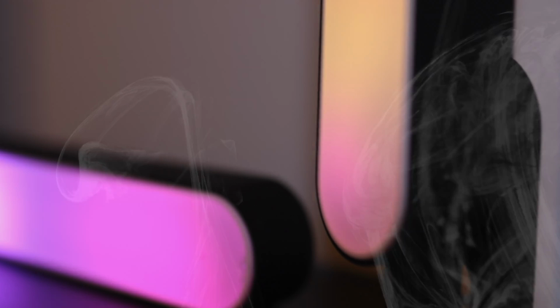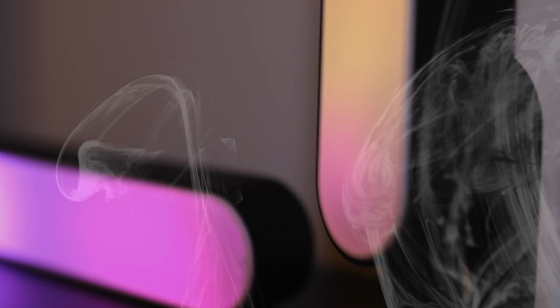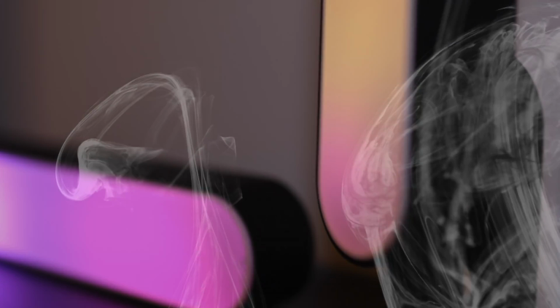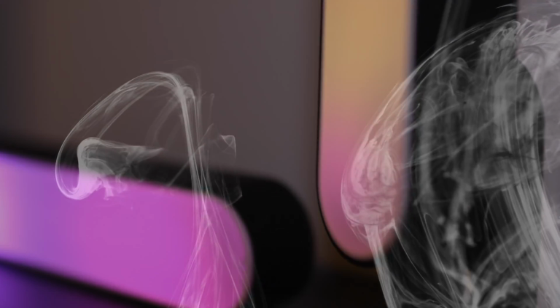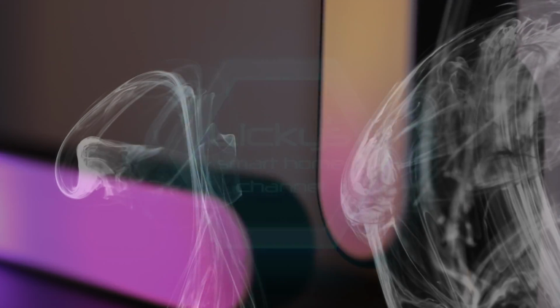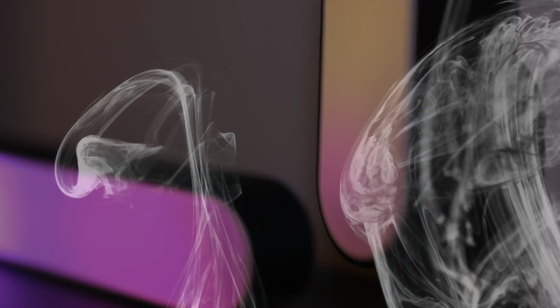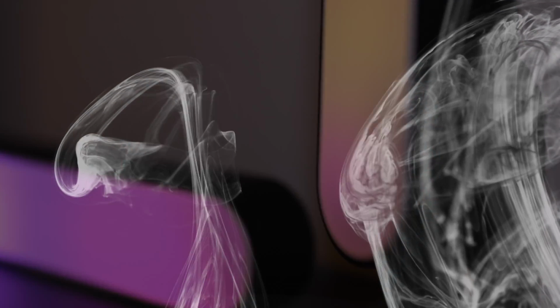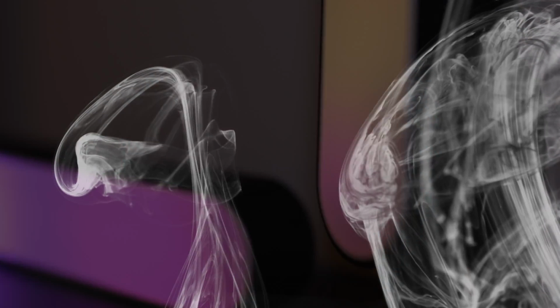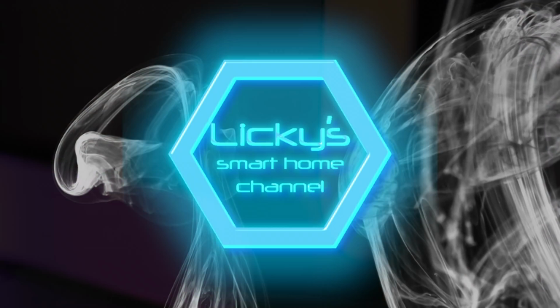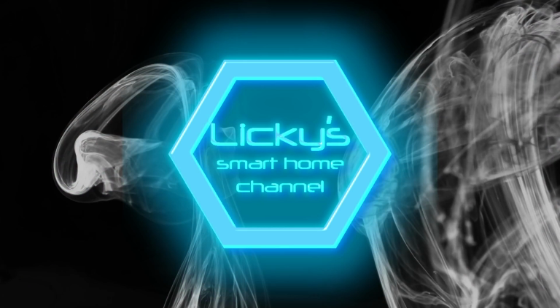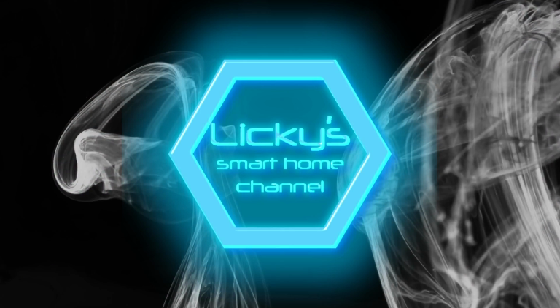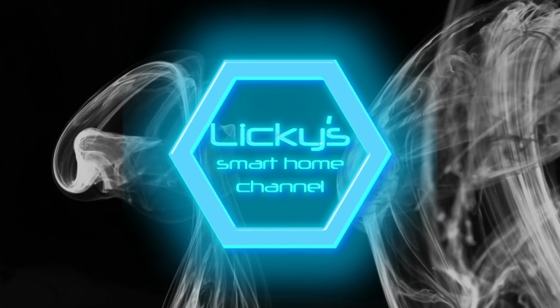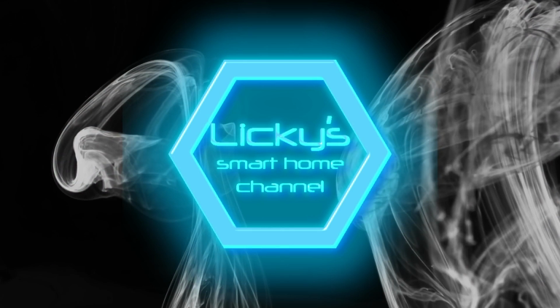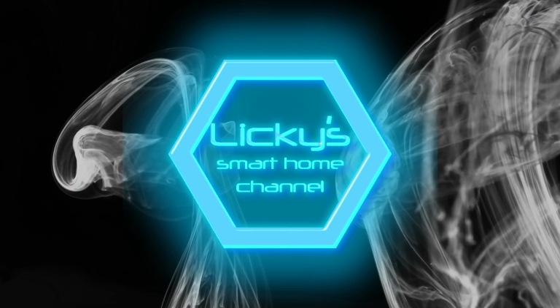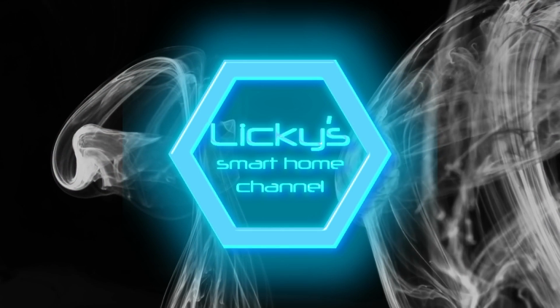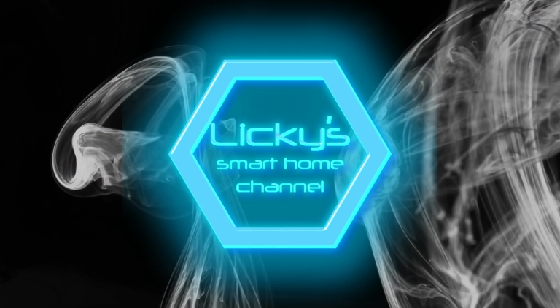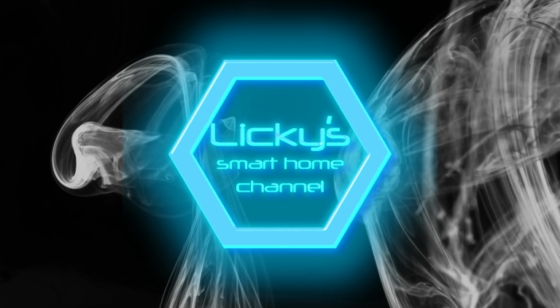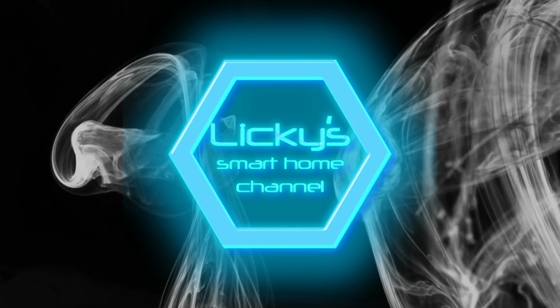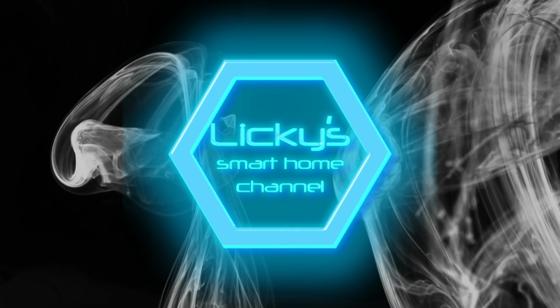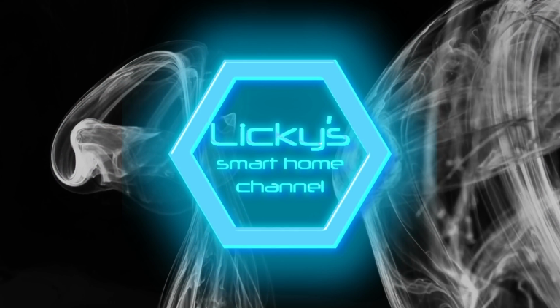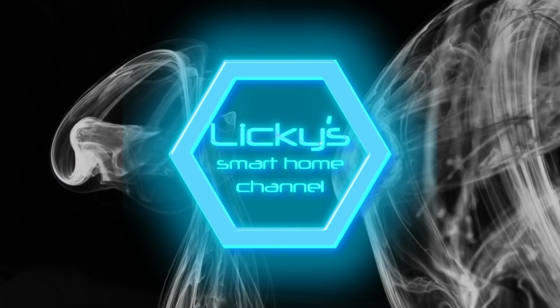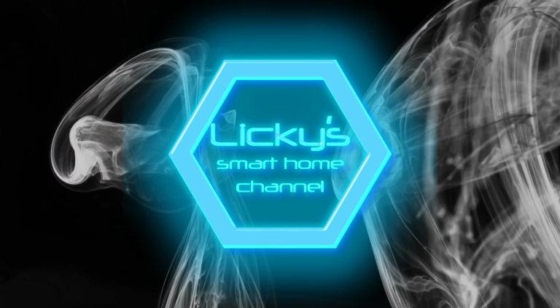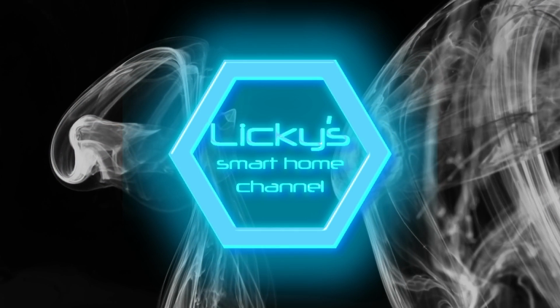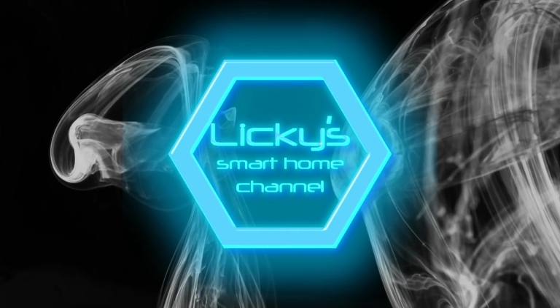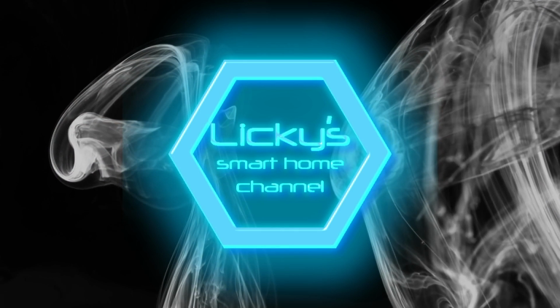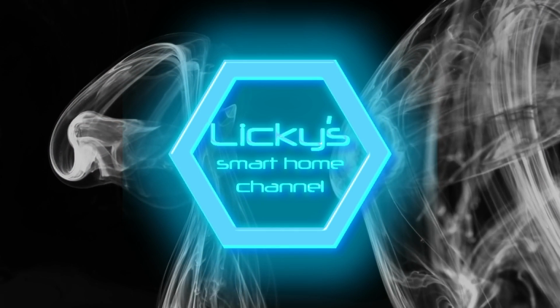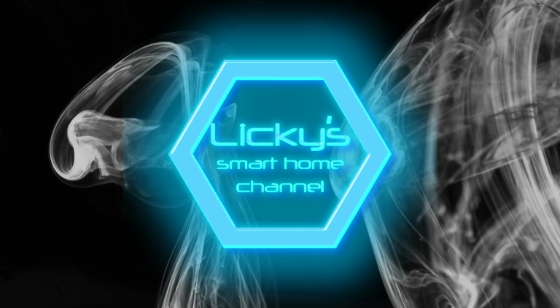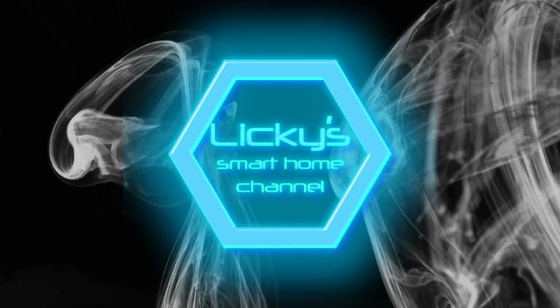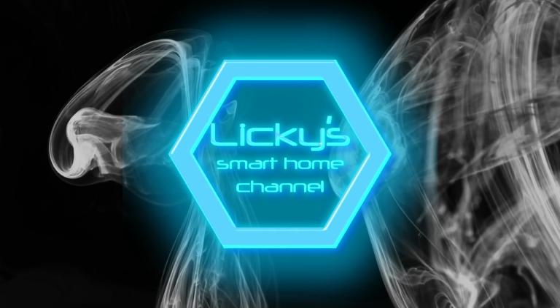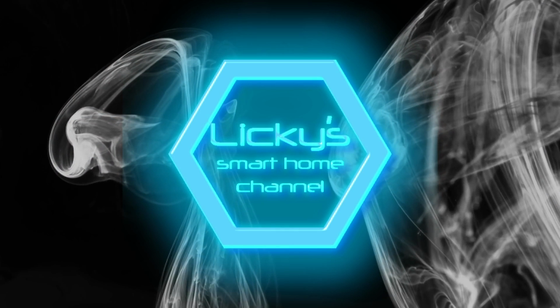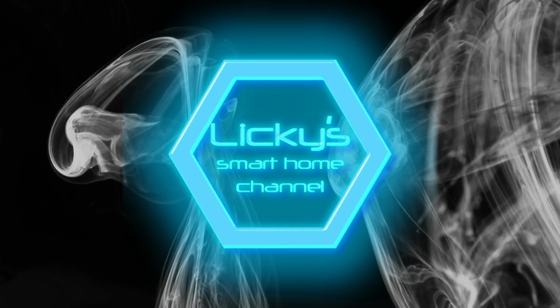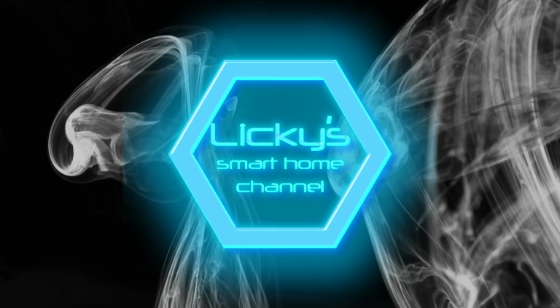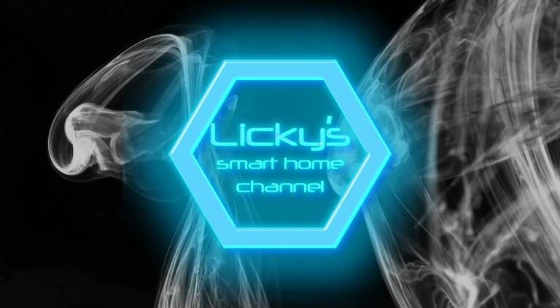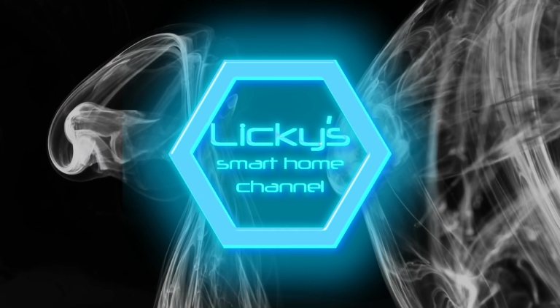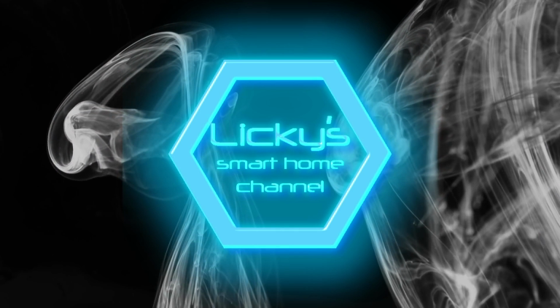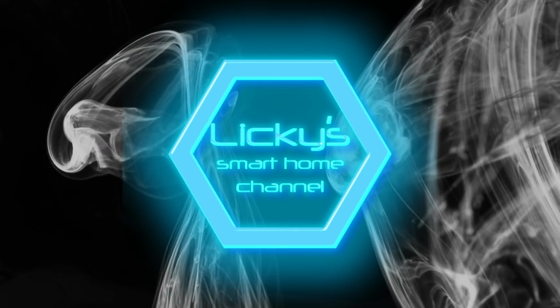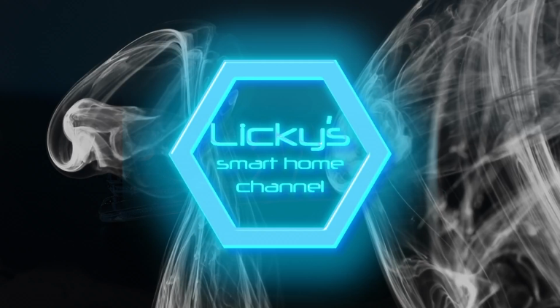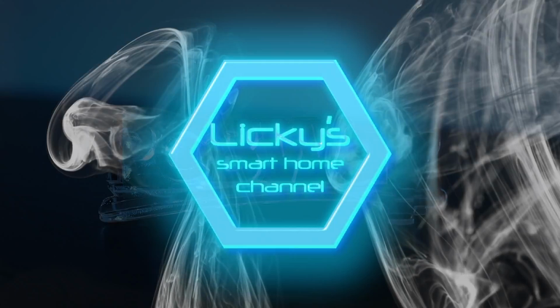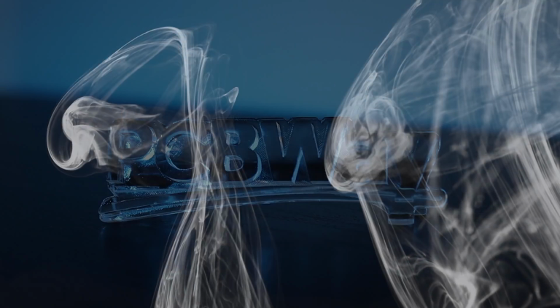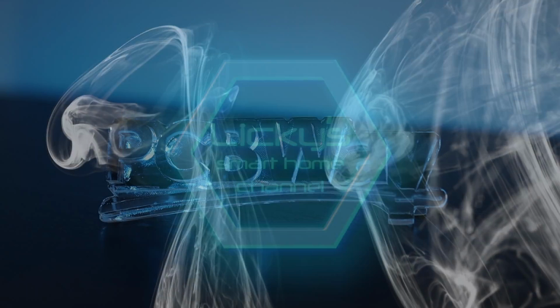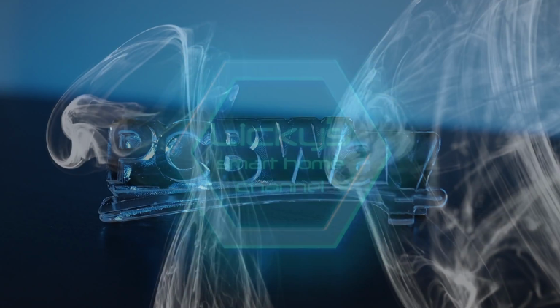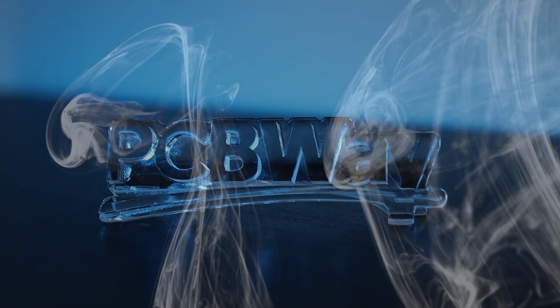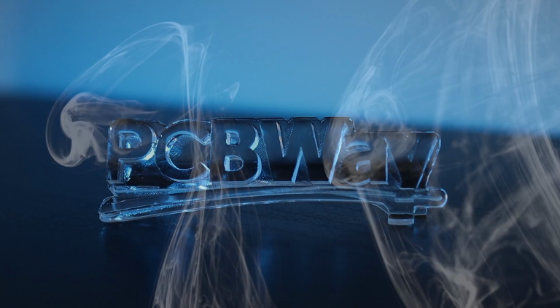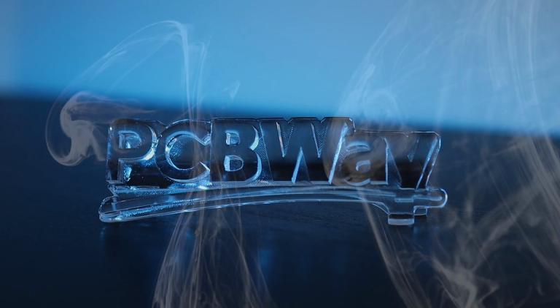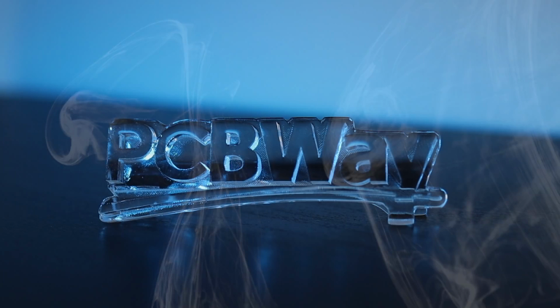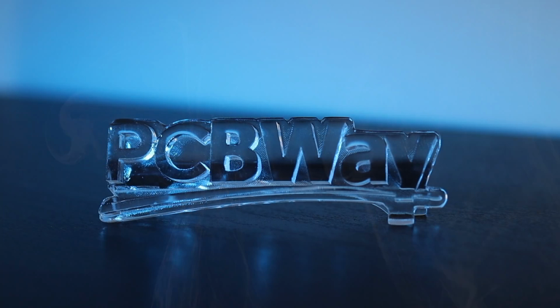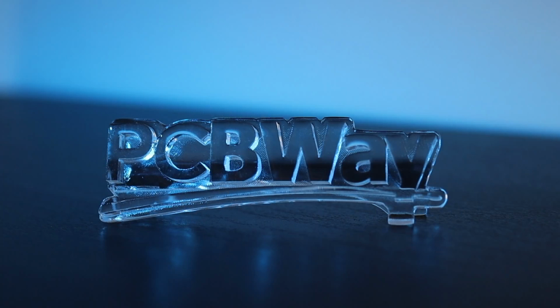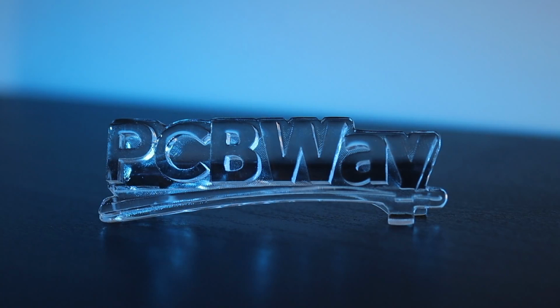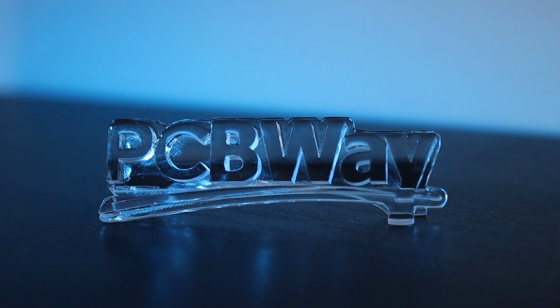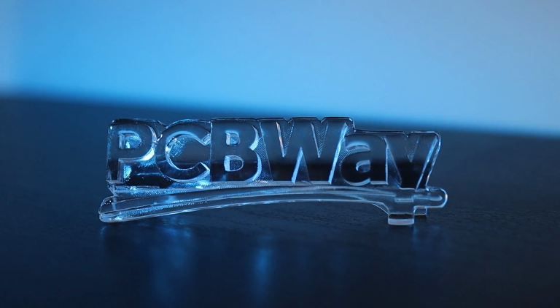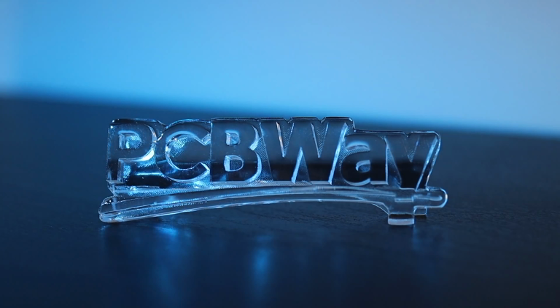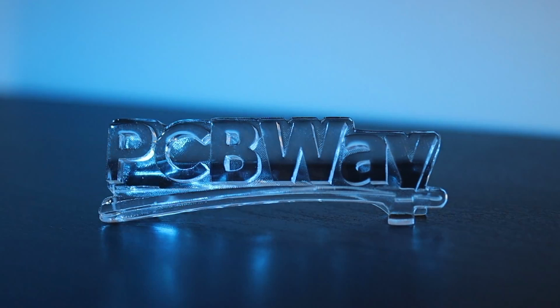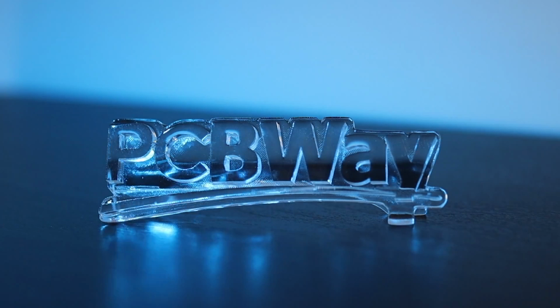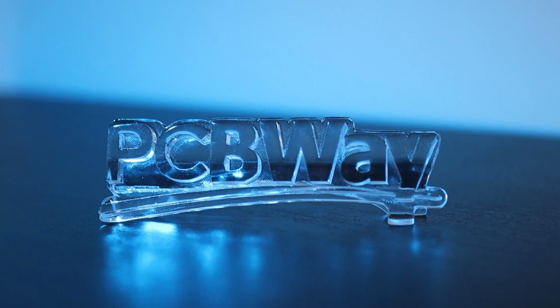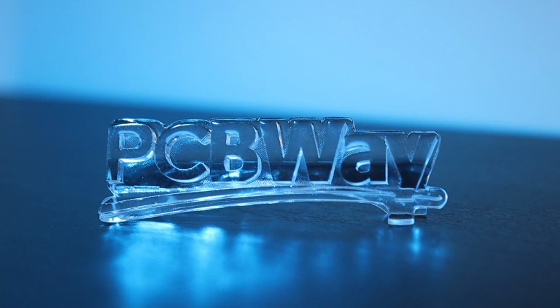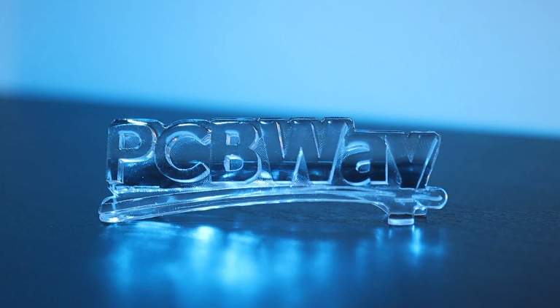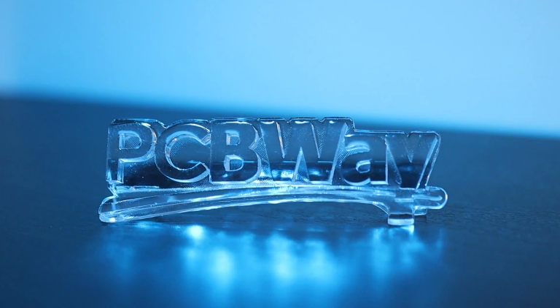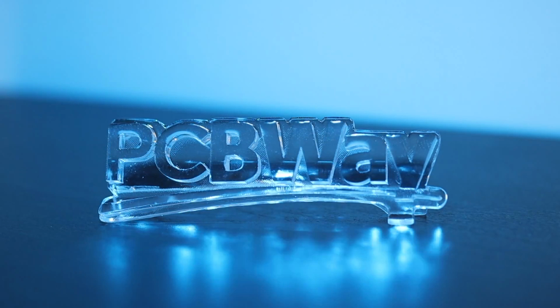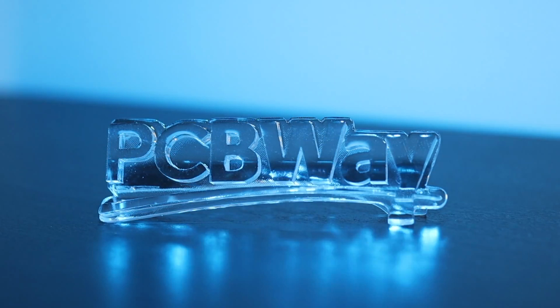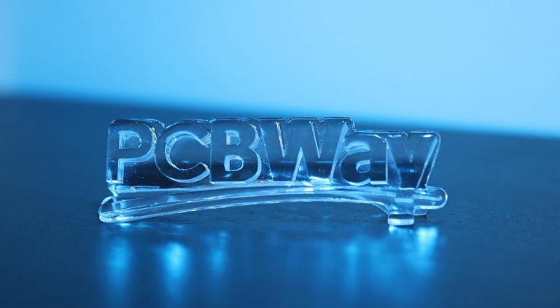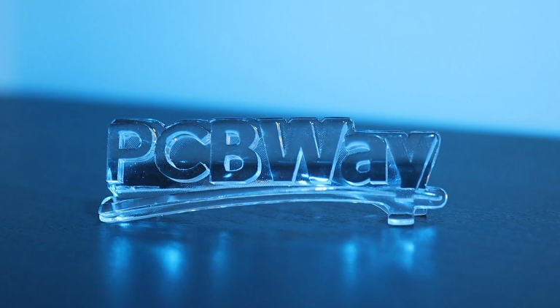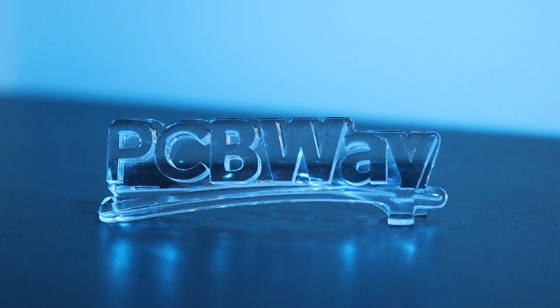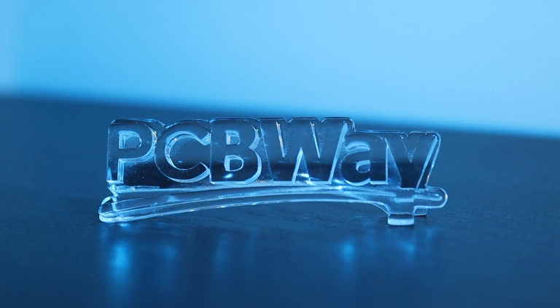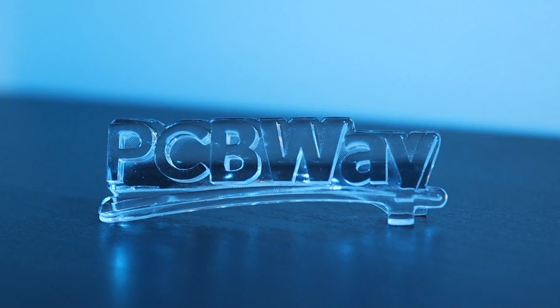Welcome back to my channel. Thanks to PCBWay for sponsoring this video.